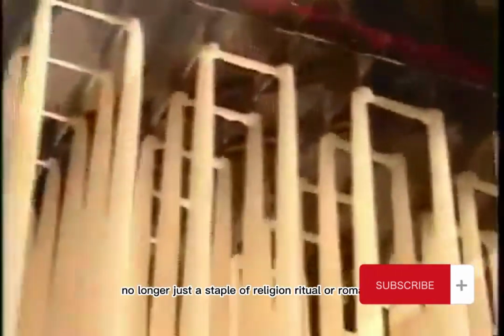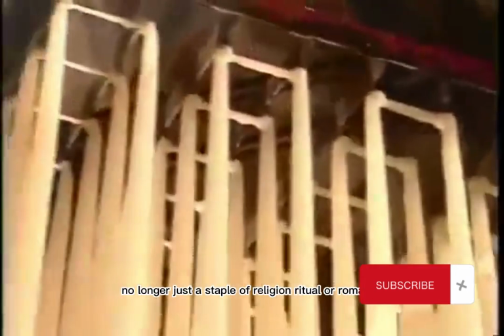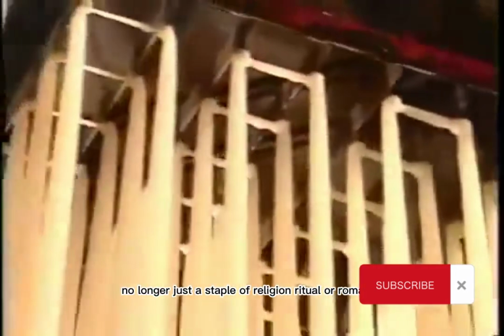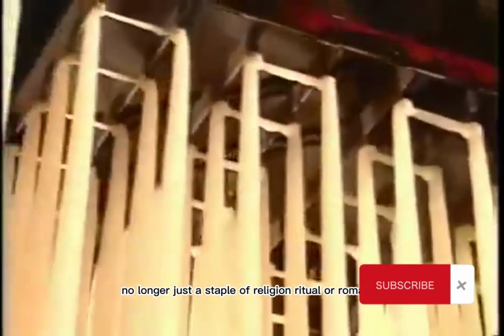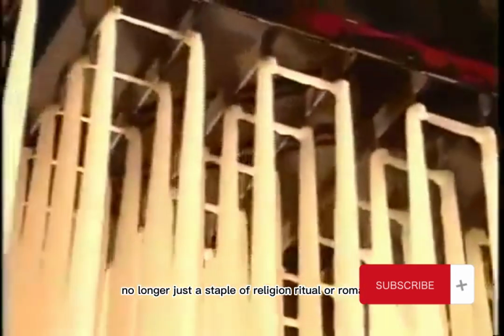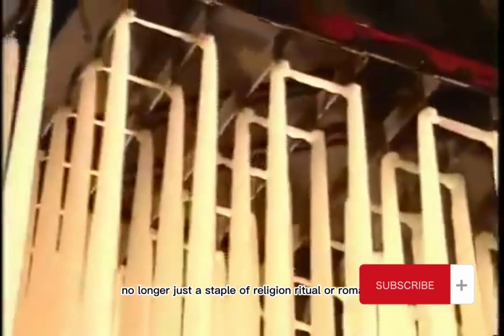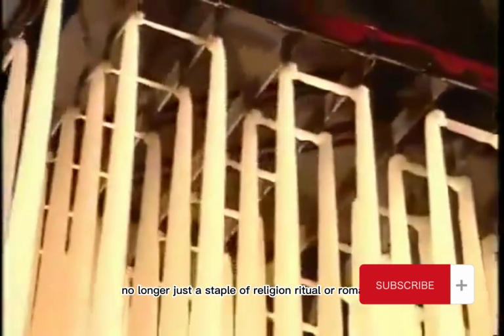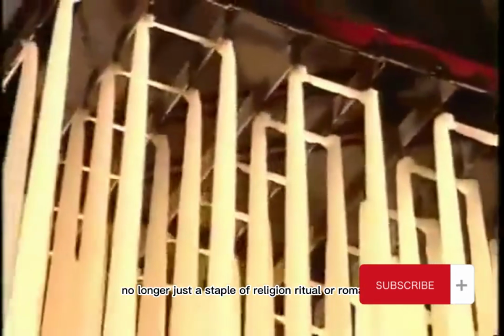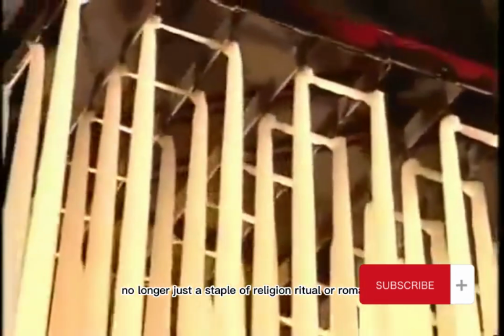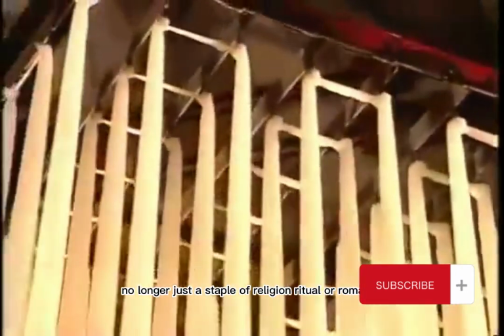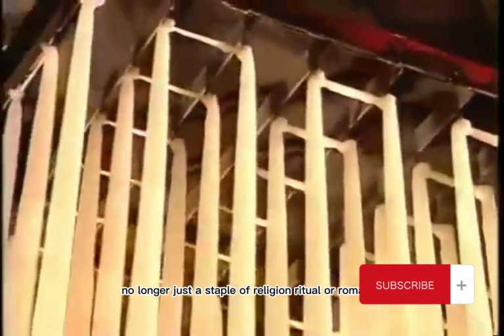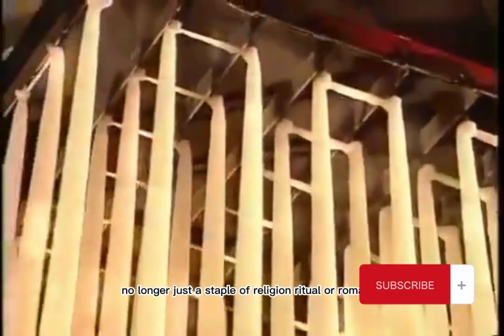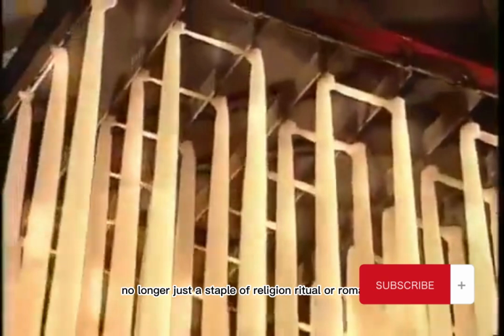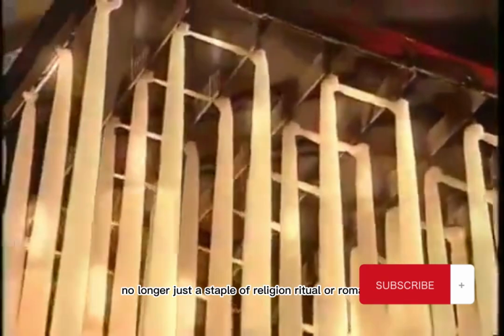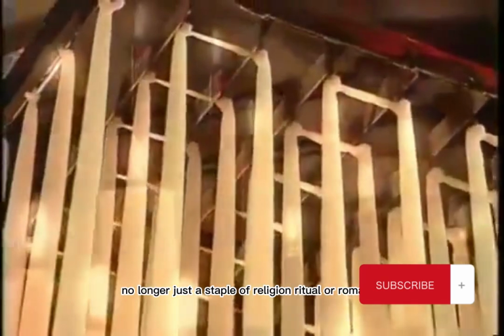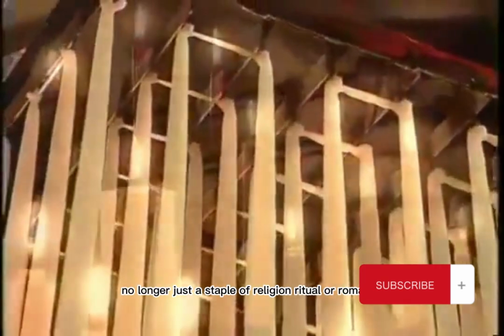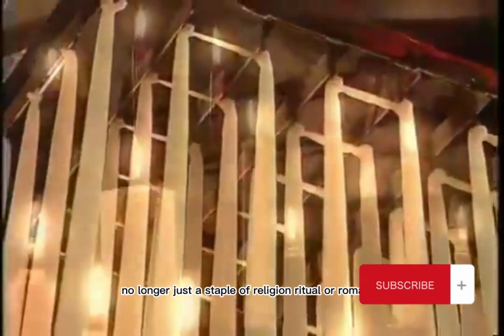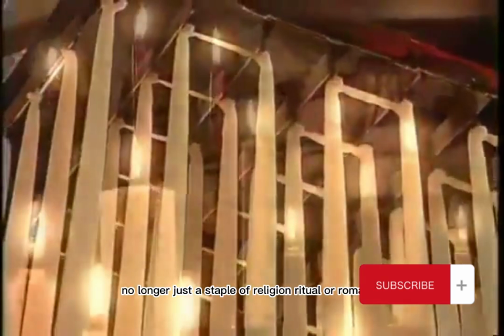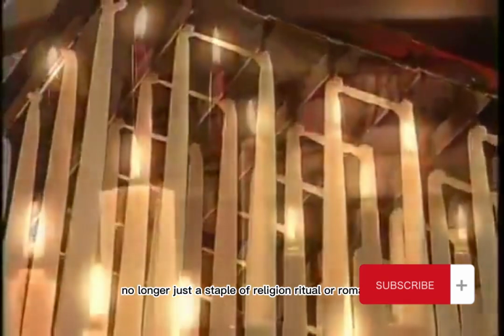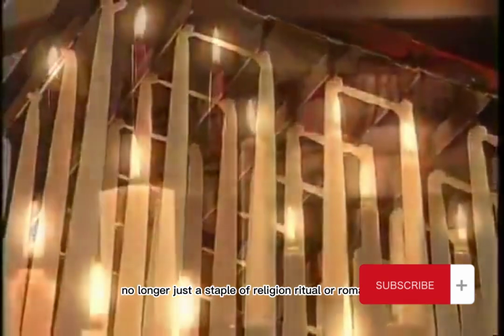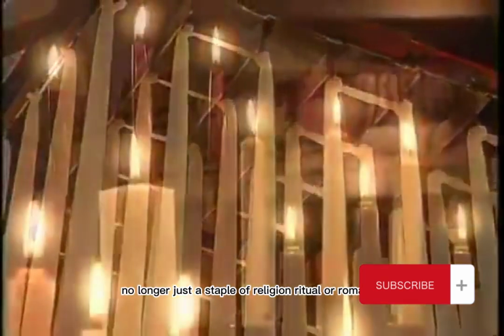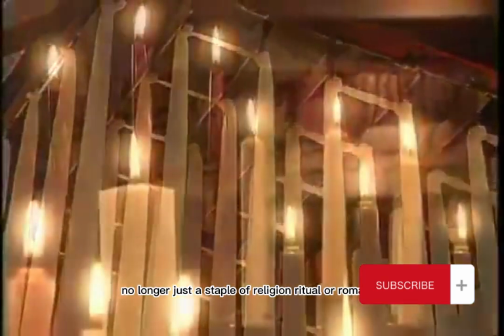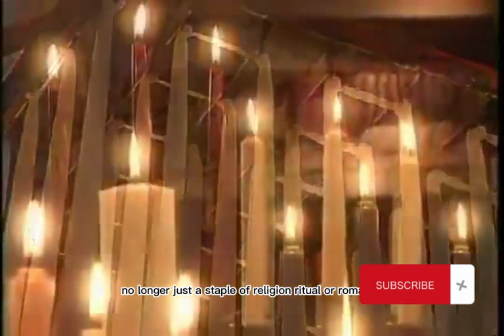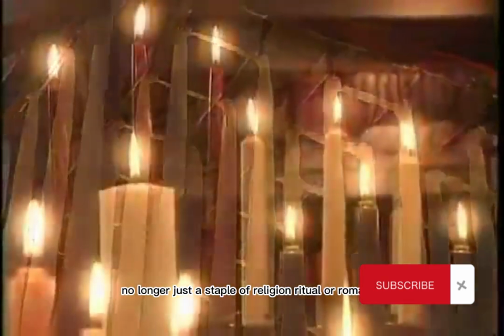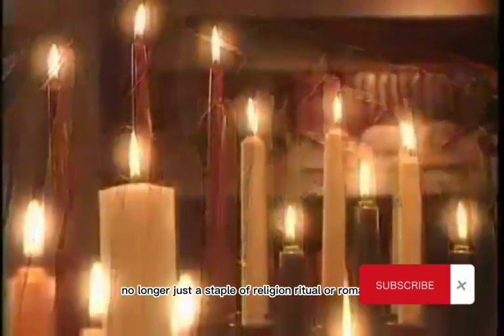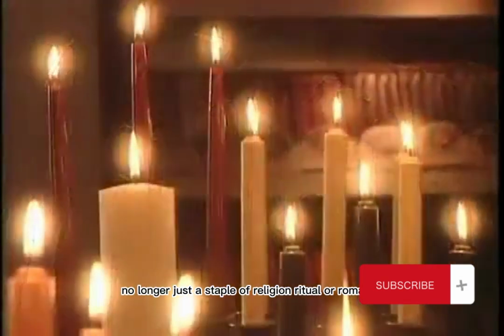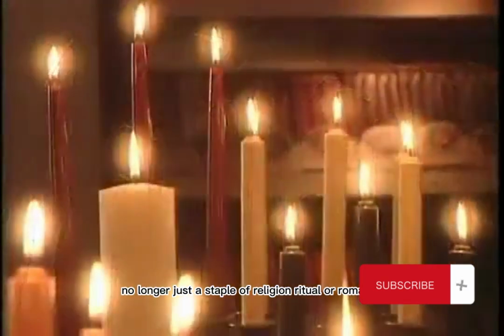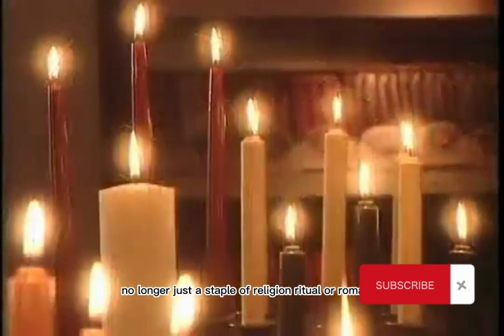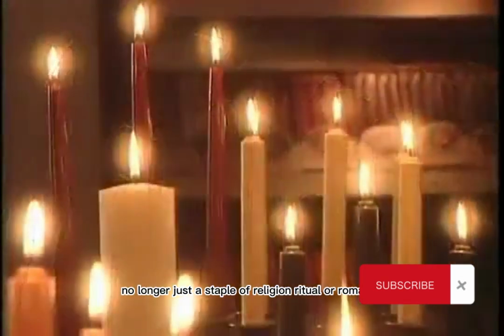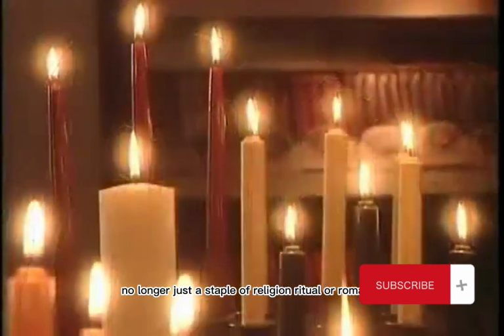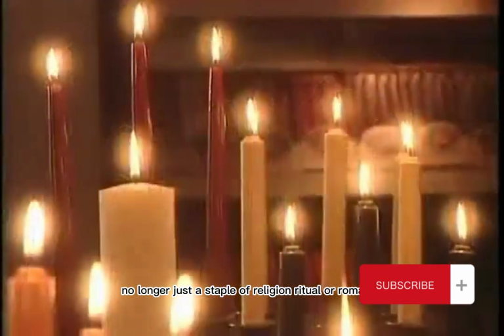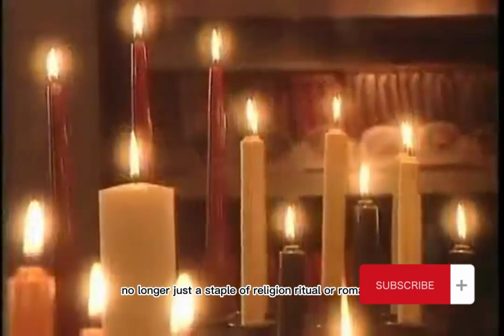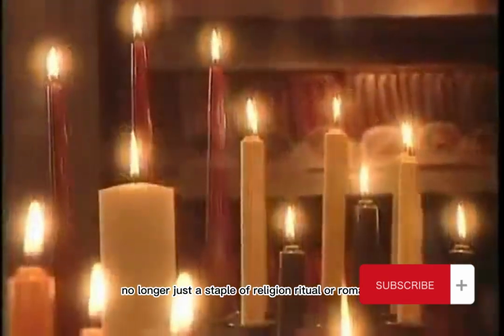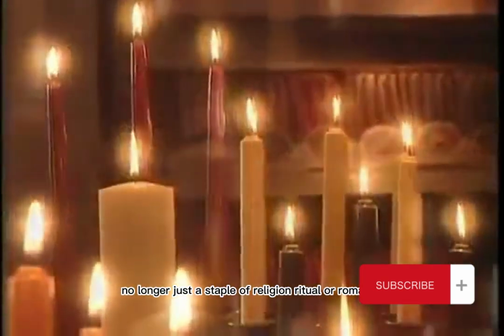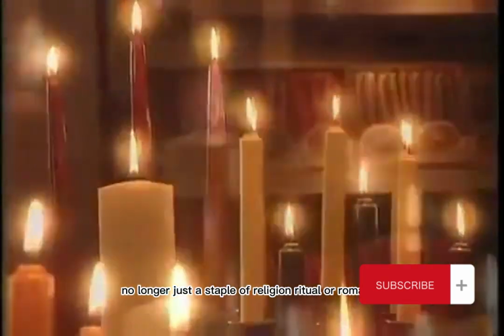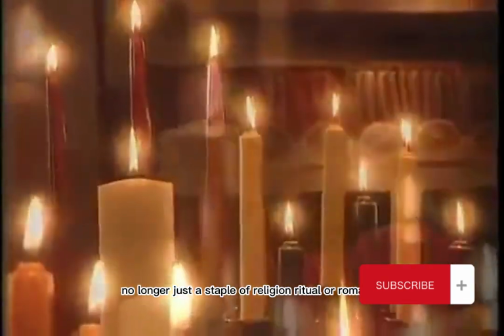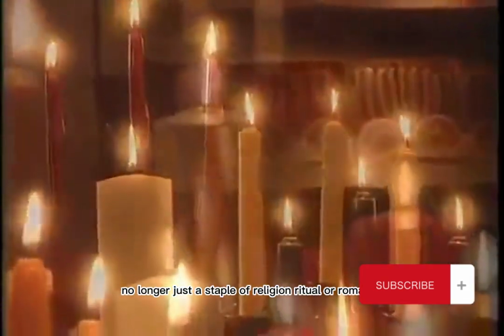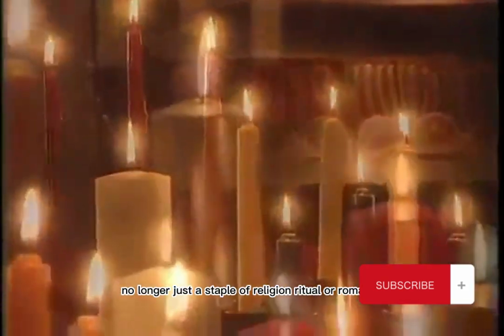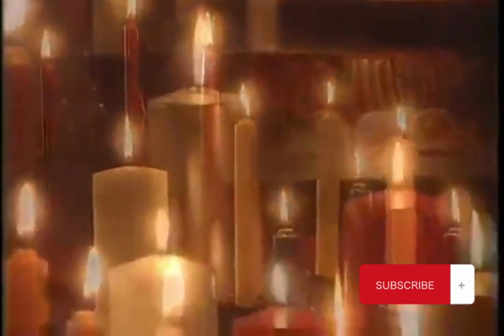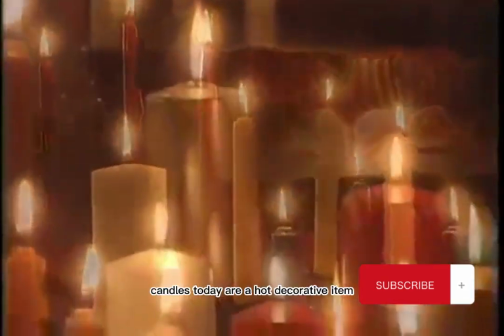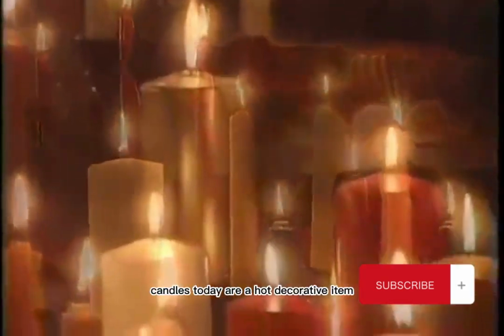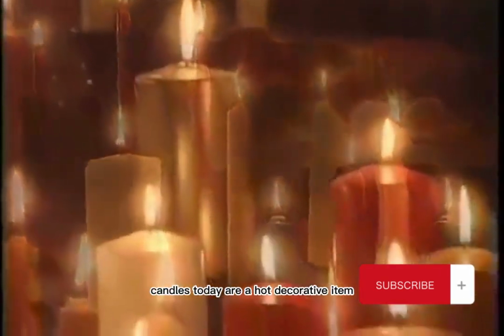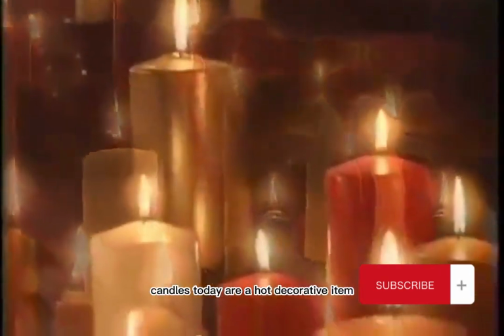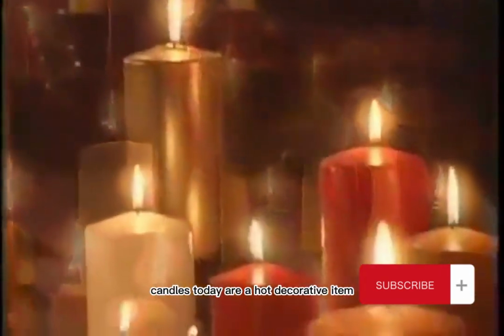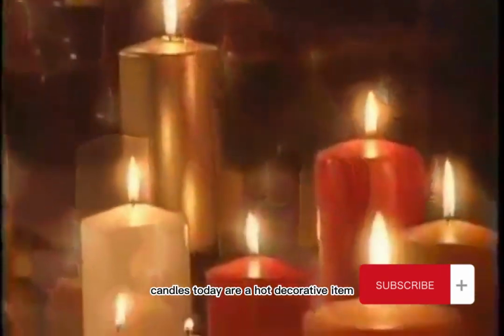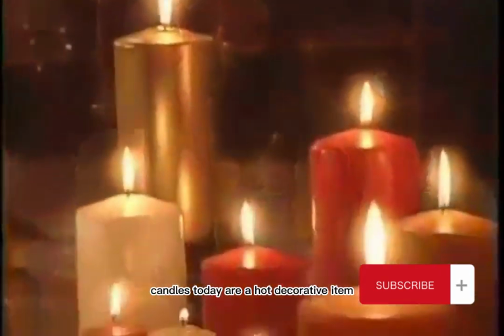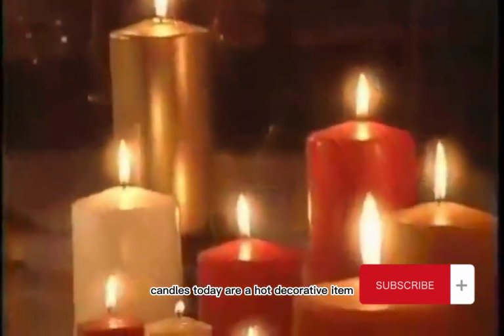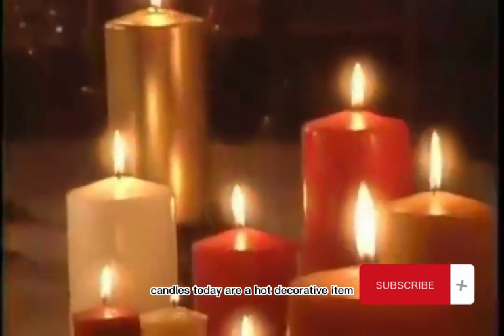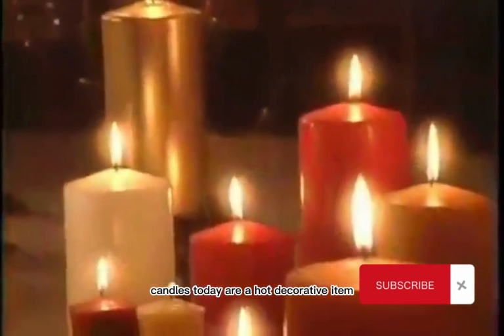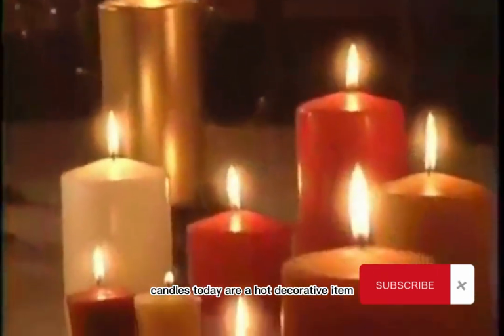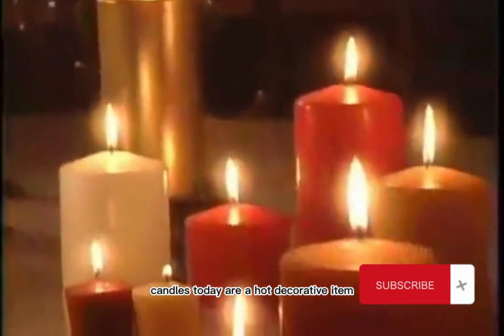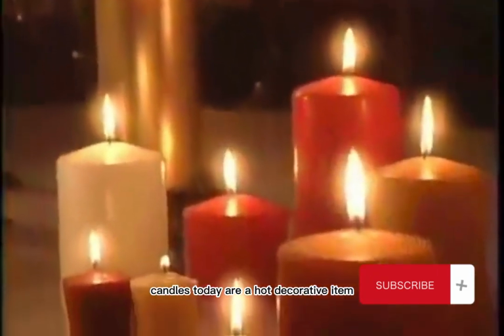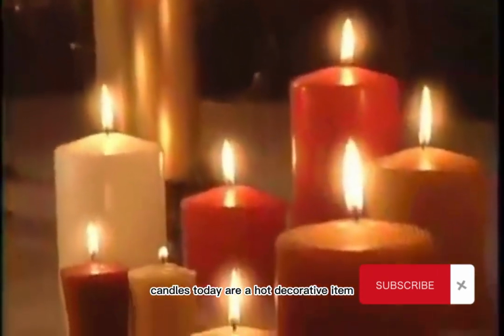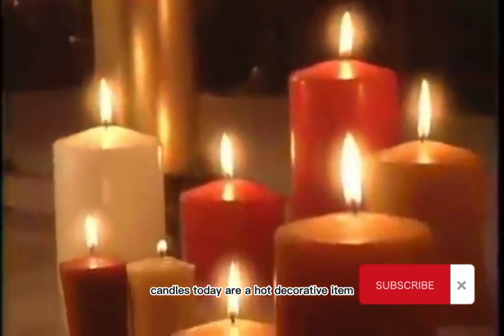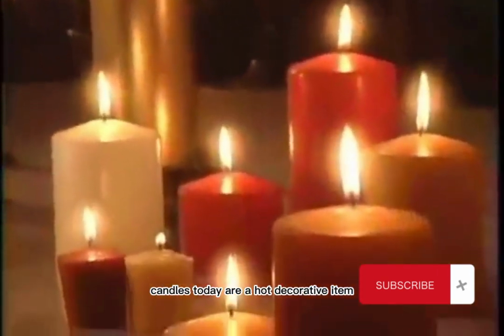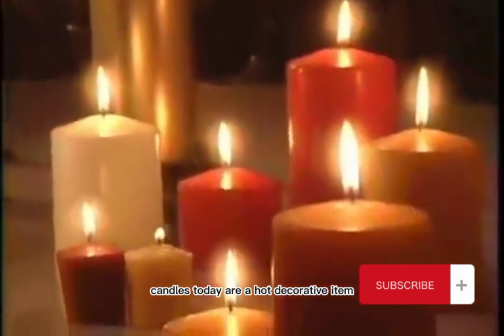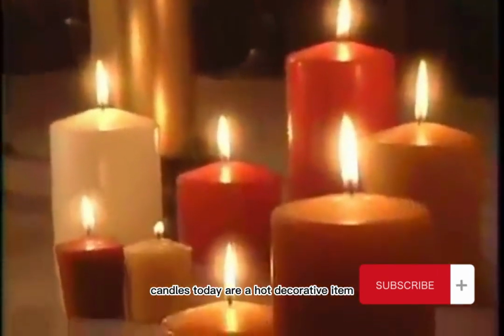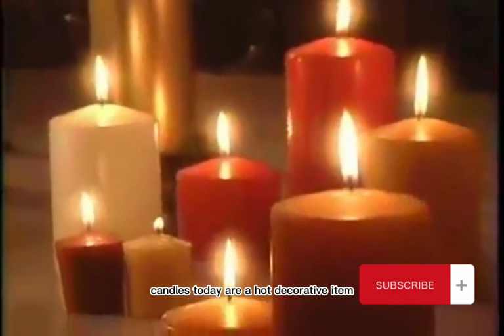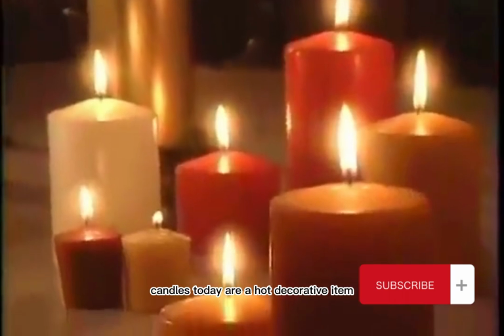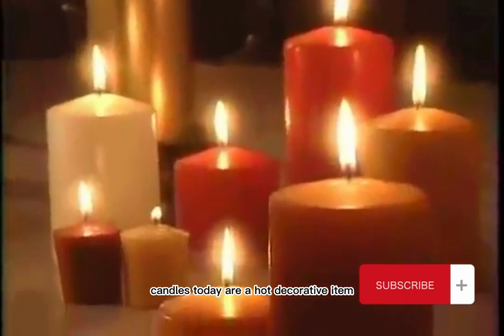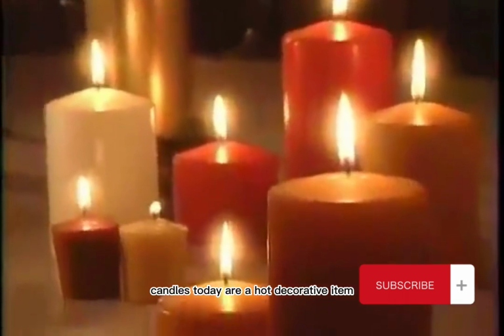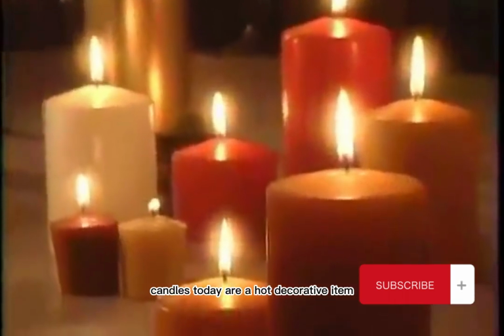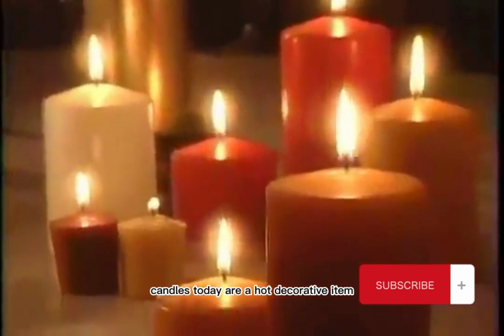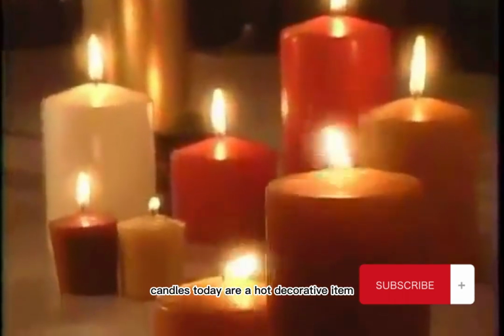No longer just a staple of religion, ritual, or romance, candles today are a hot decorative item.